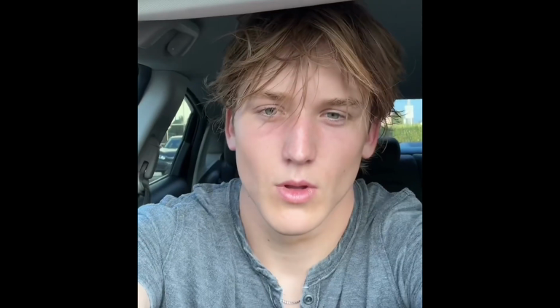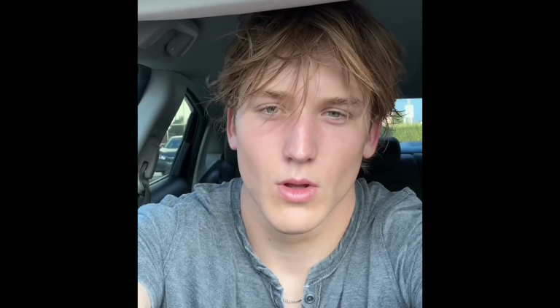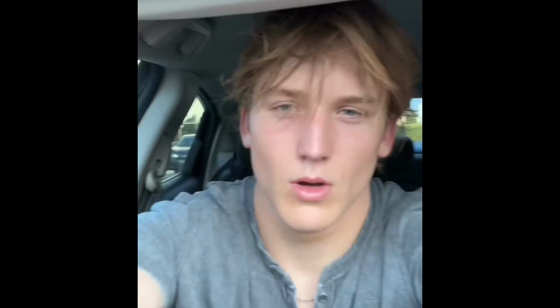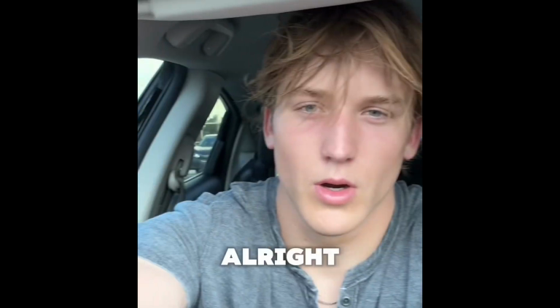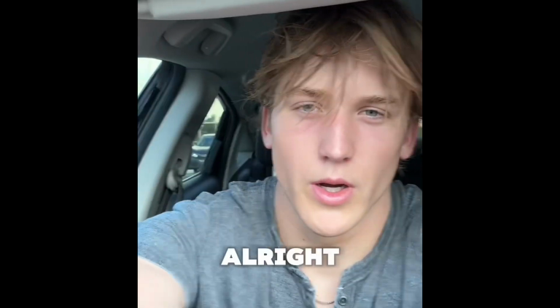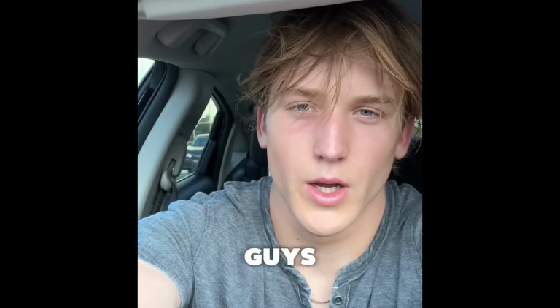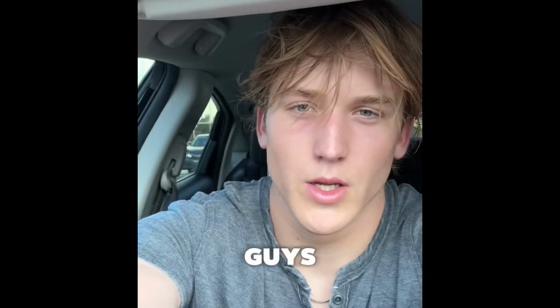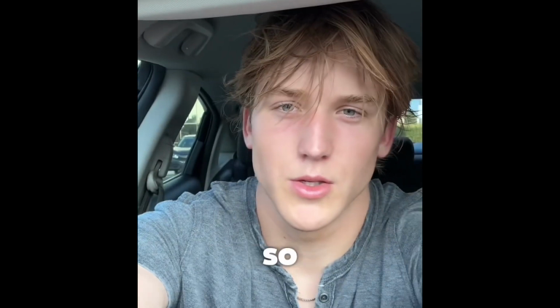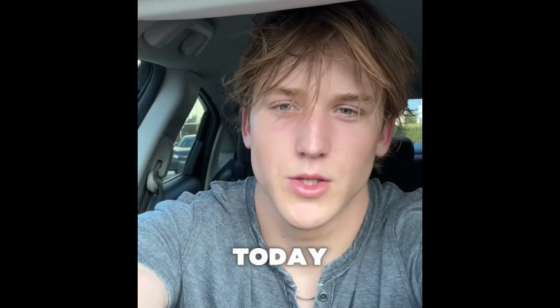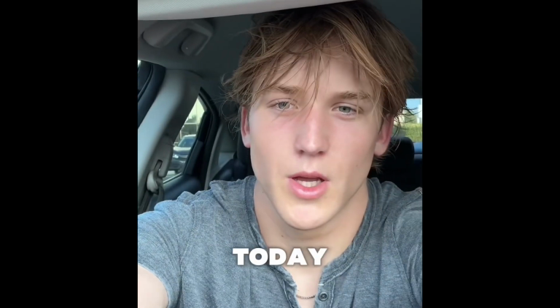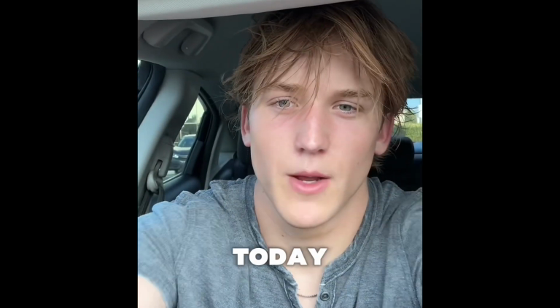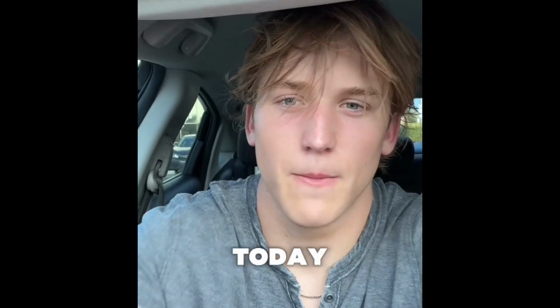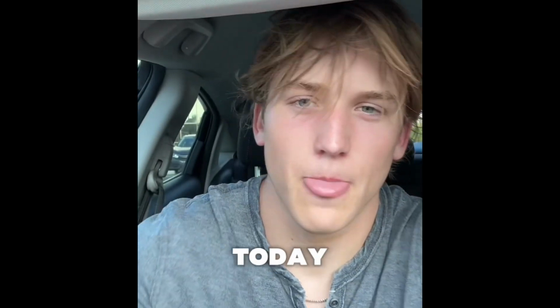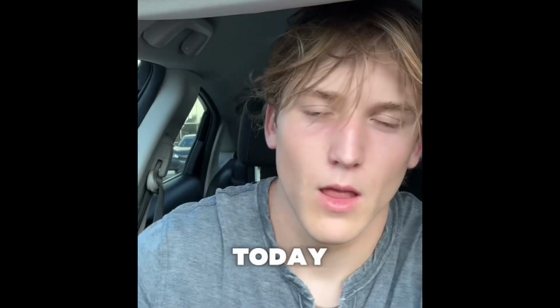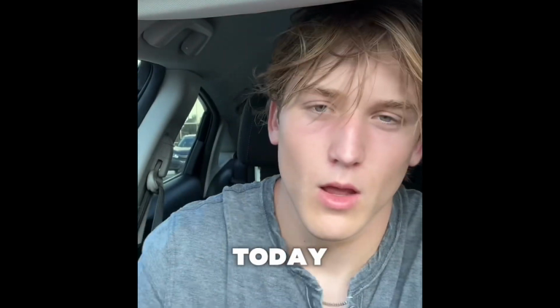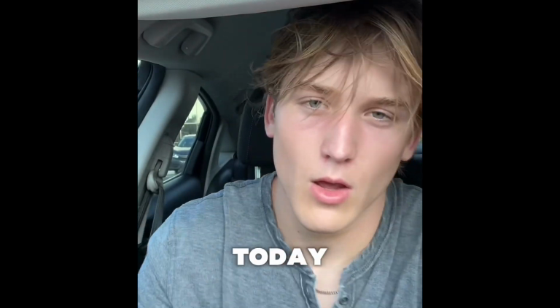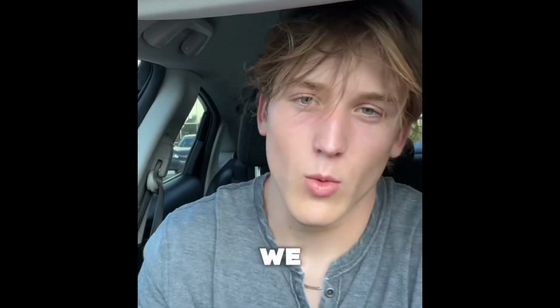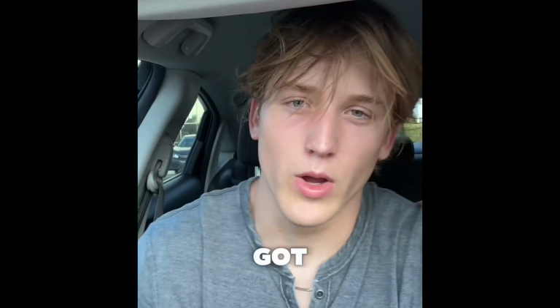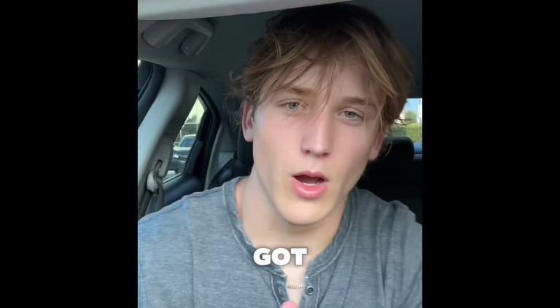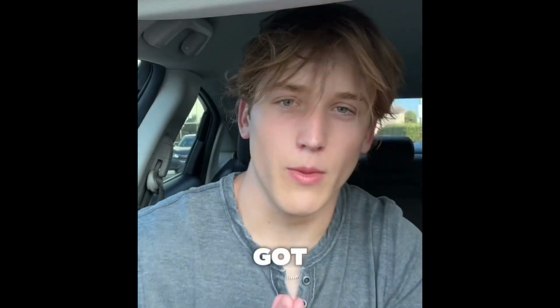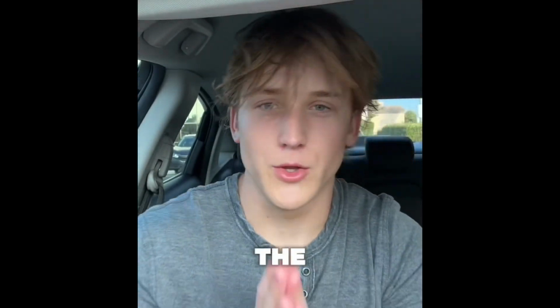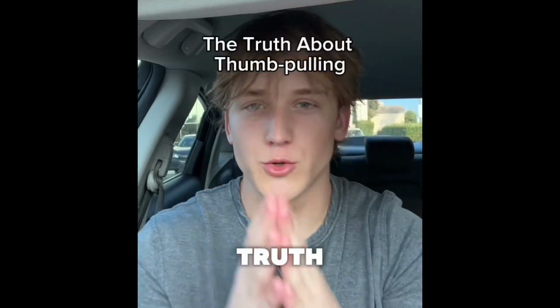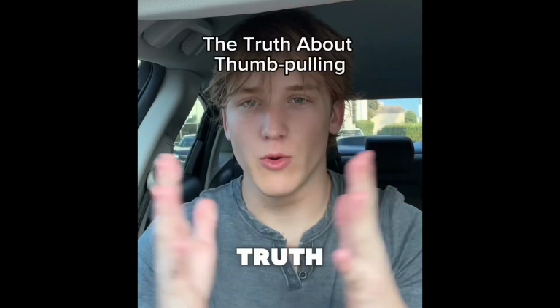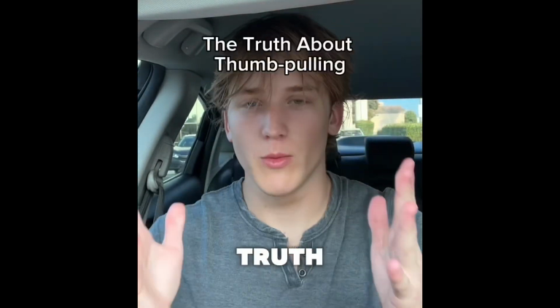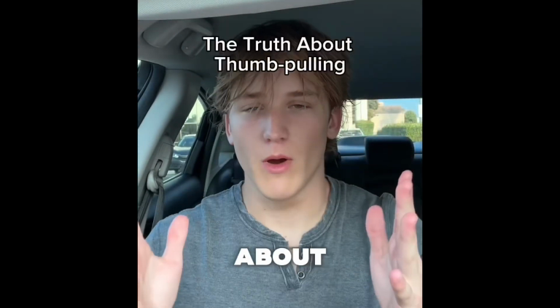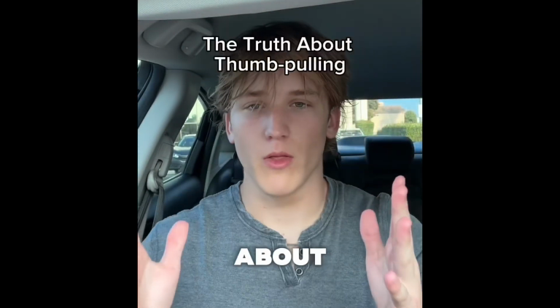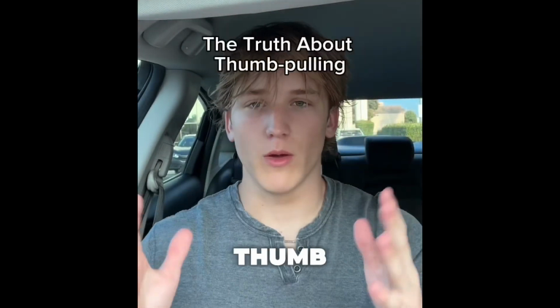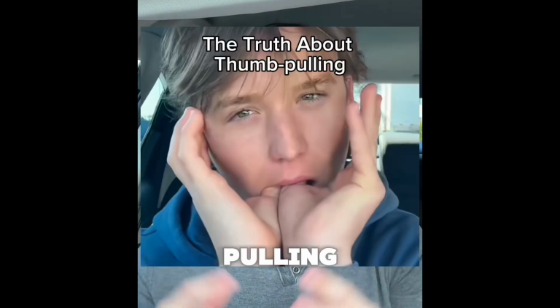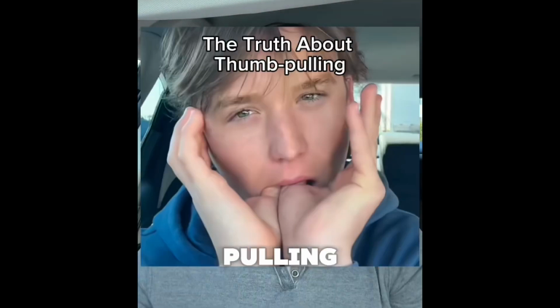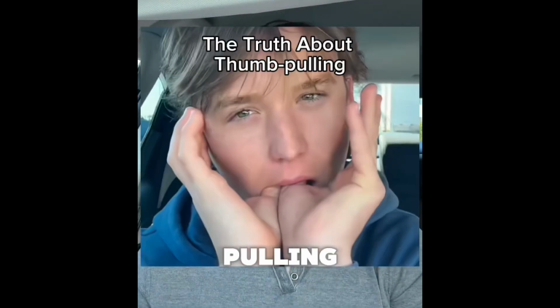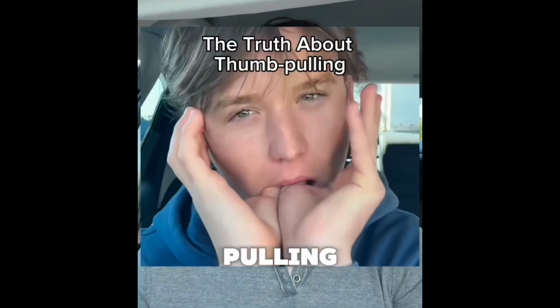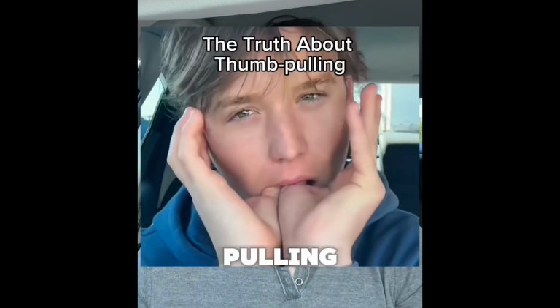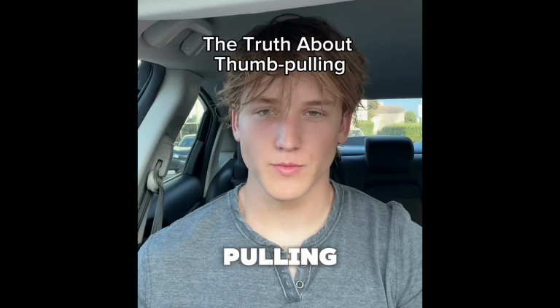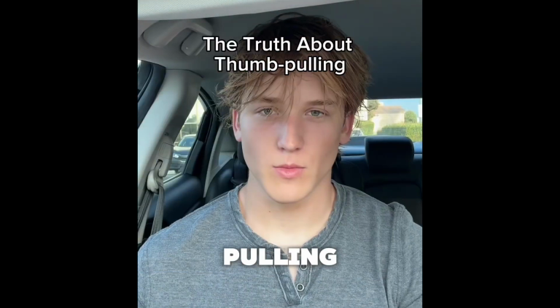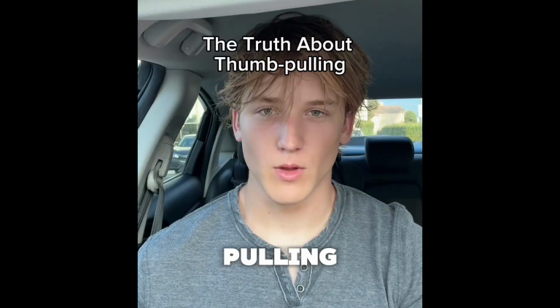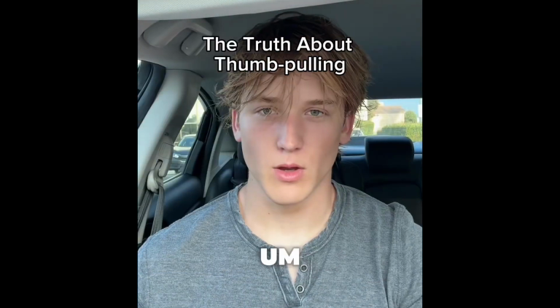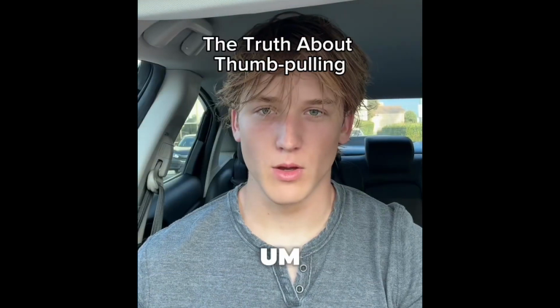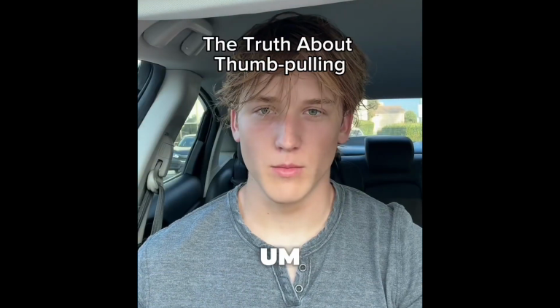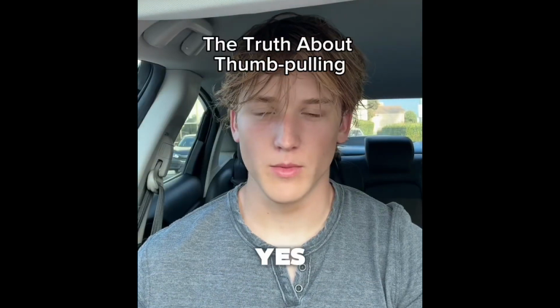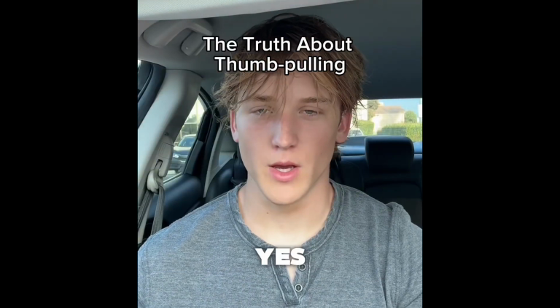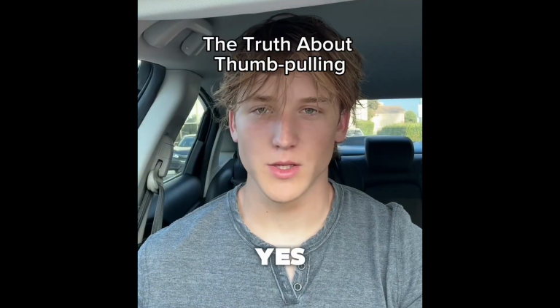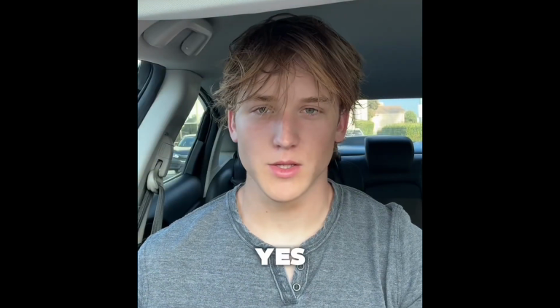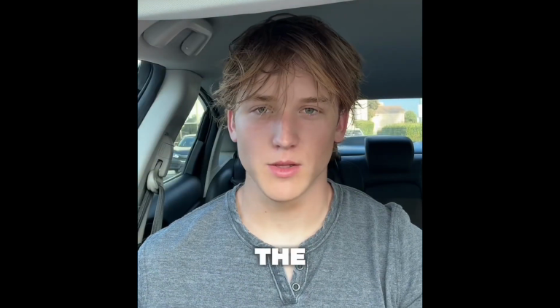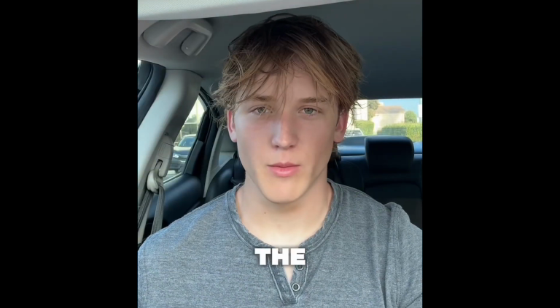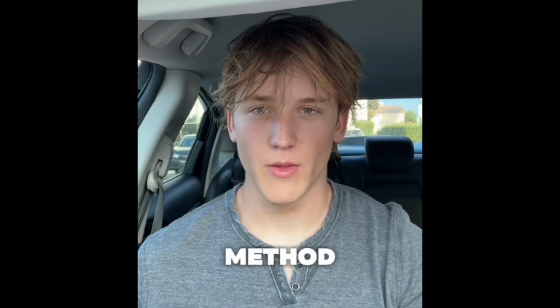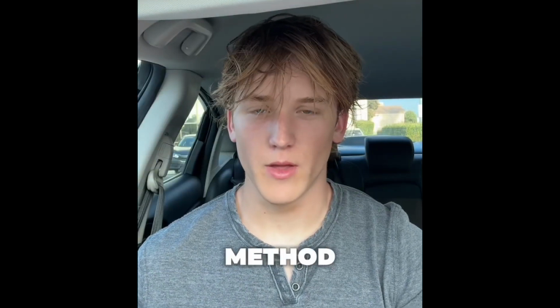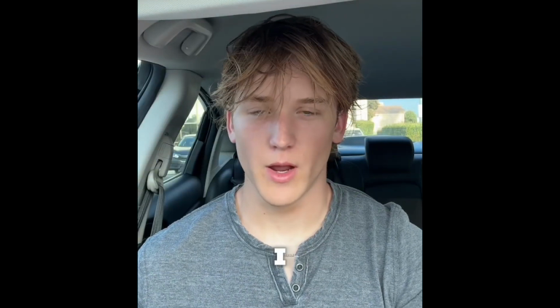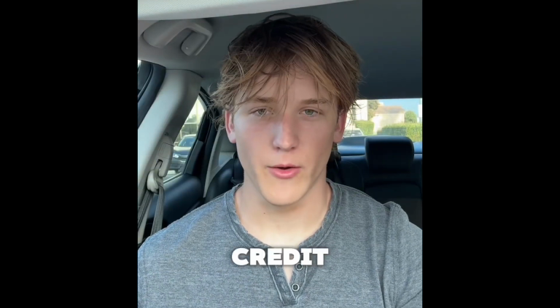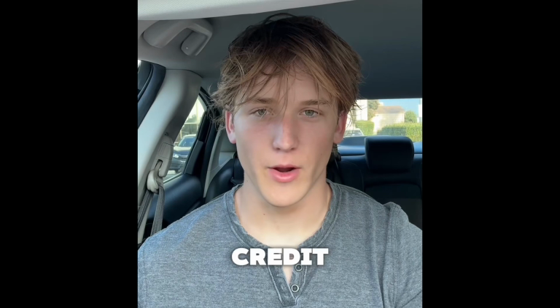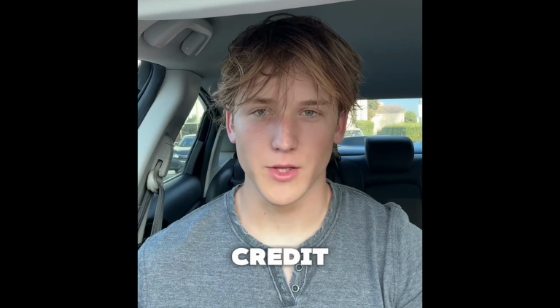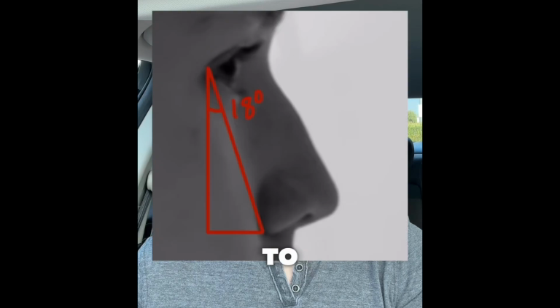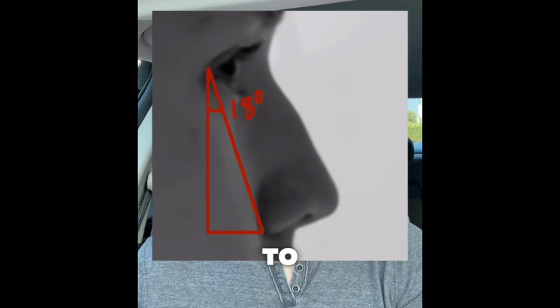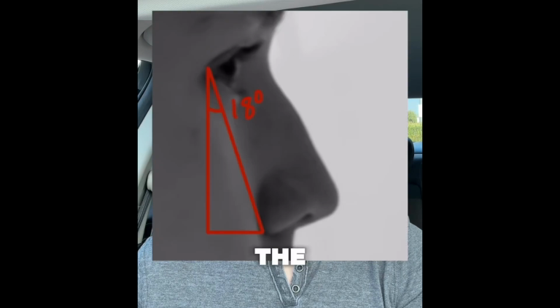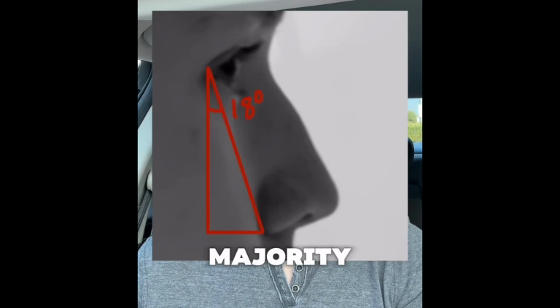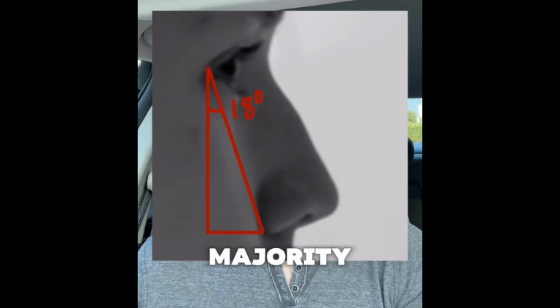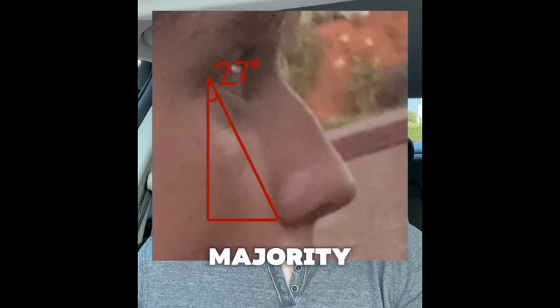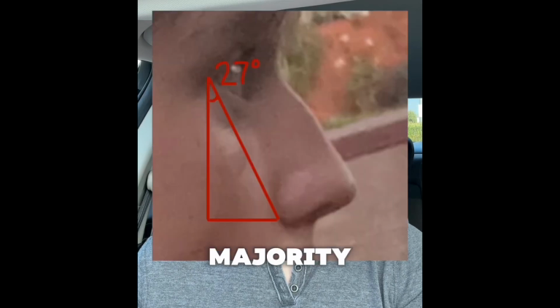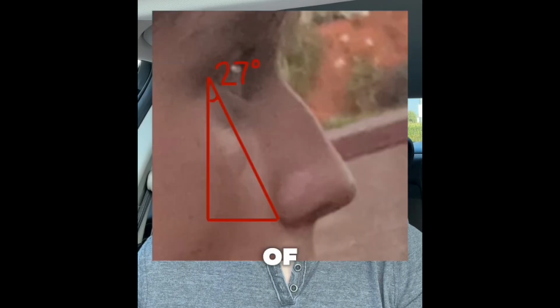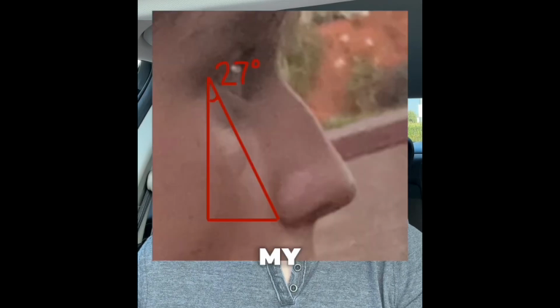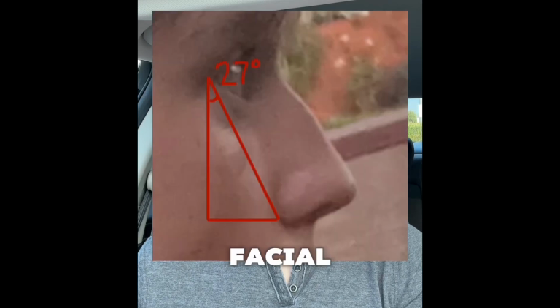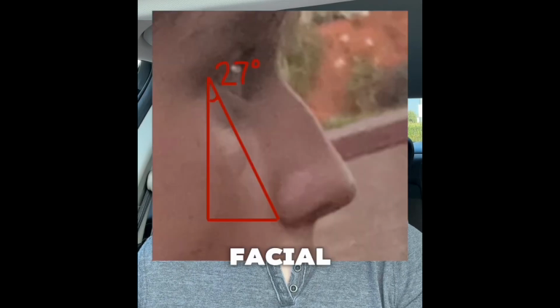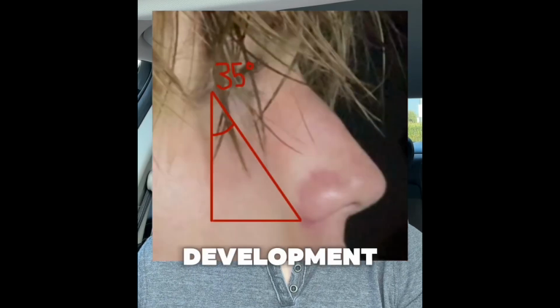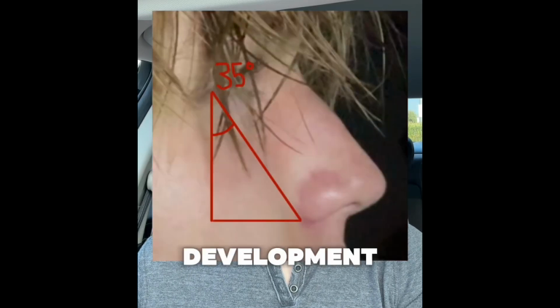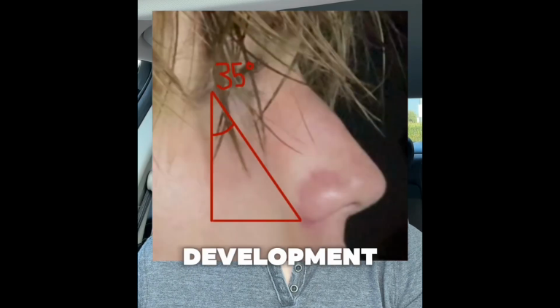Alright guys, so today we got the truth about thumb pulling — the method I credit to the majority of my facial development.